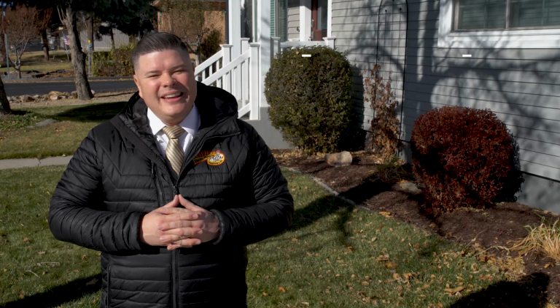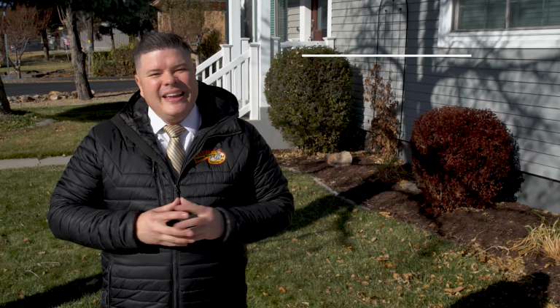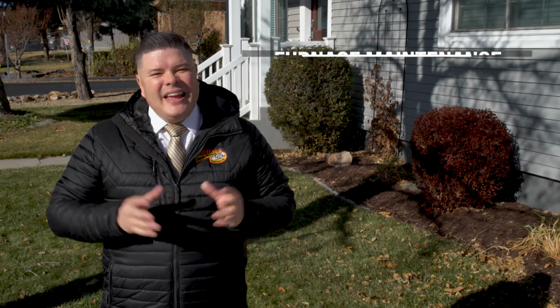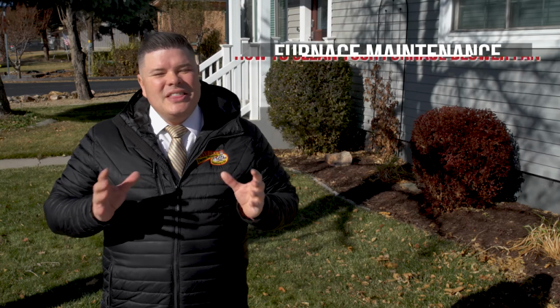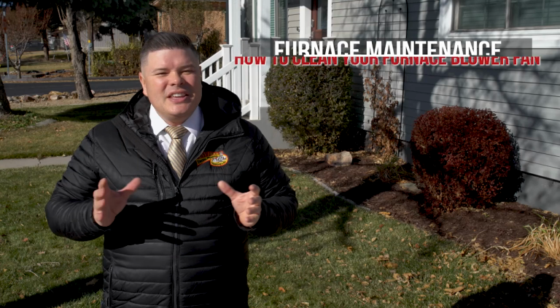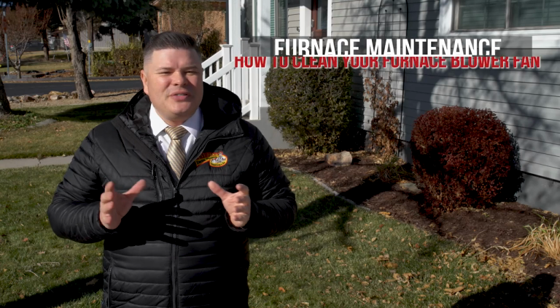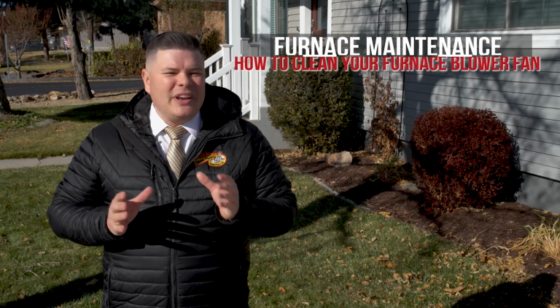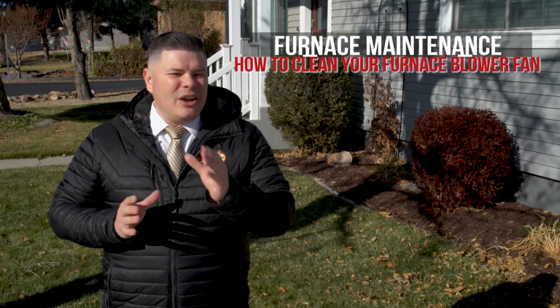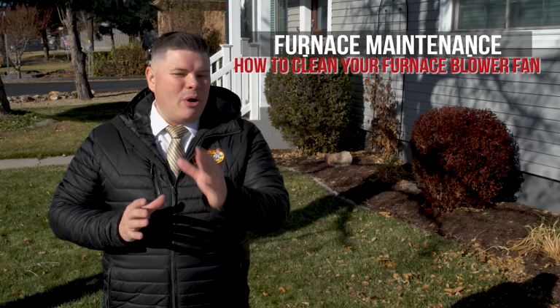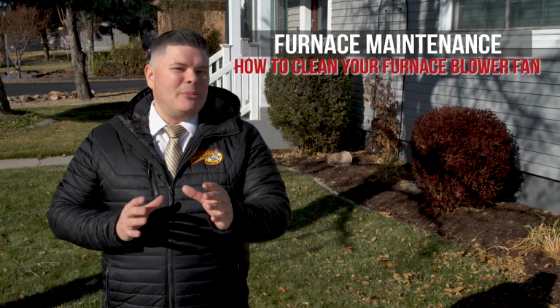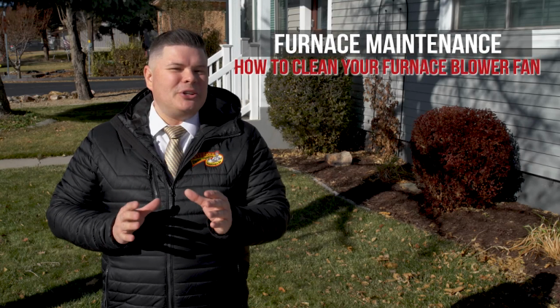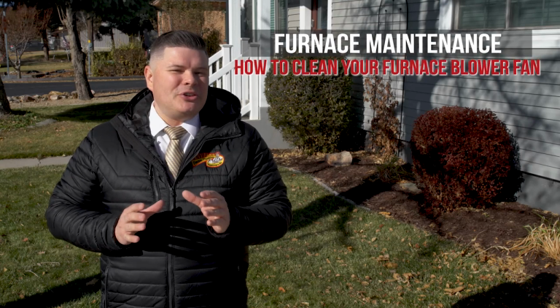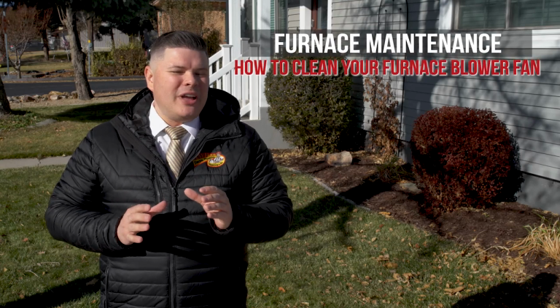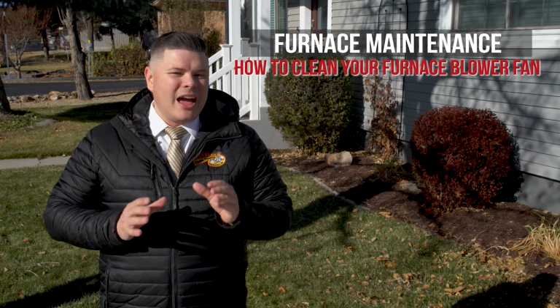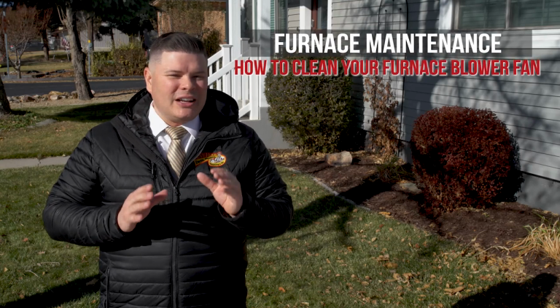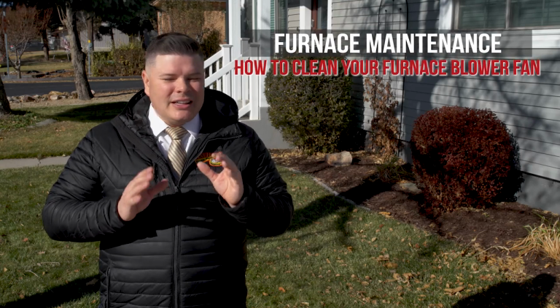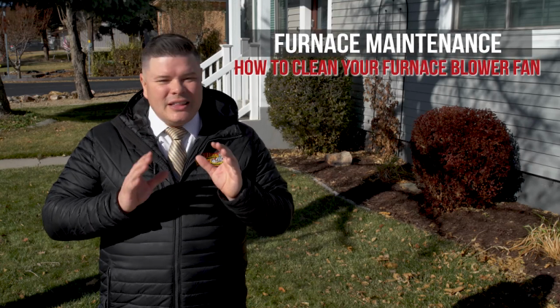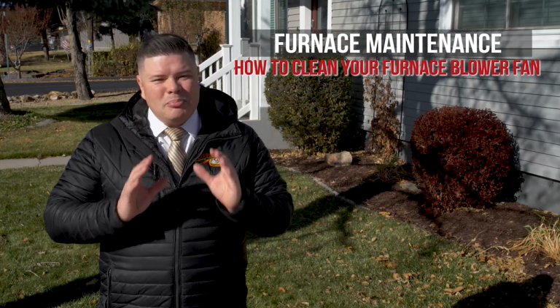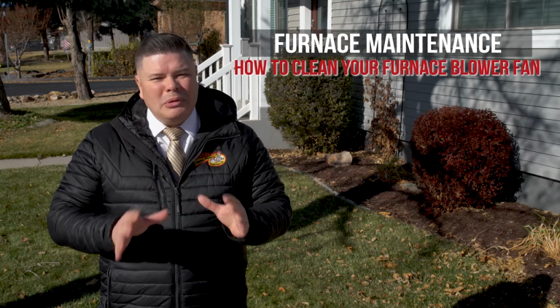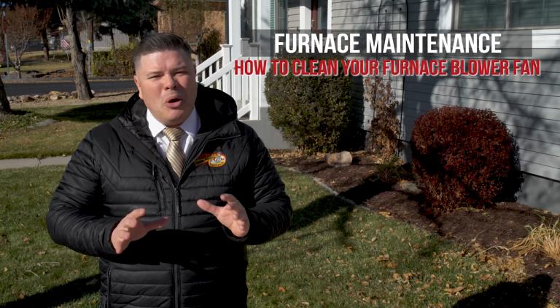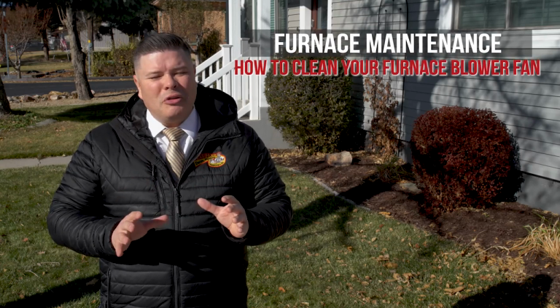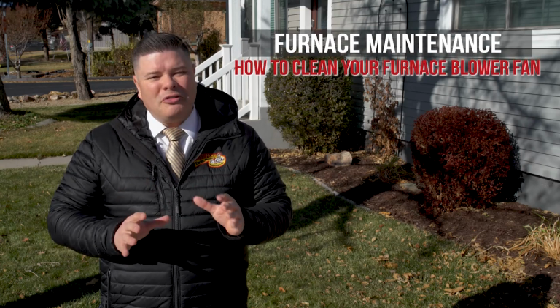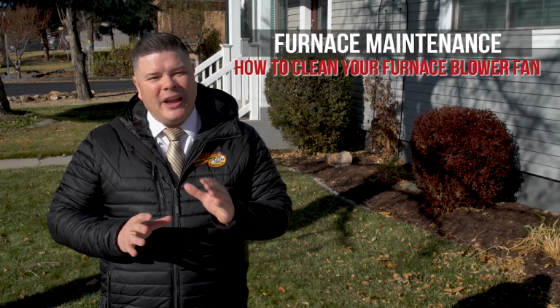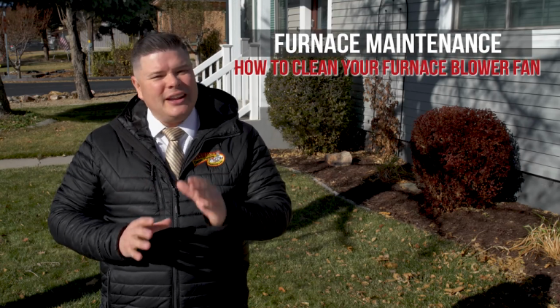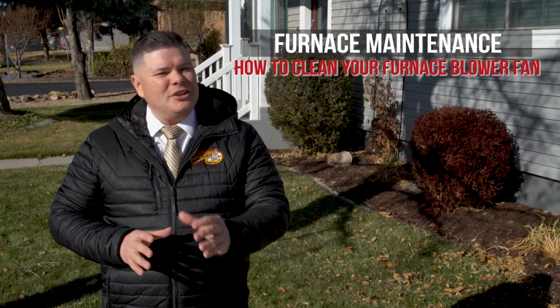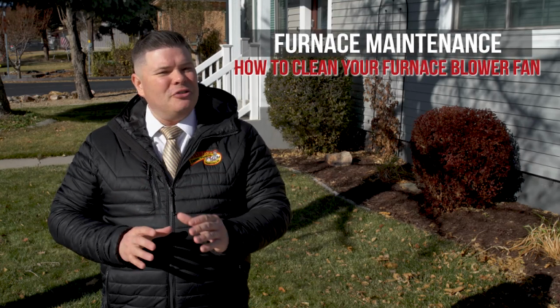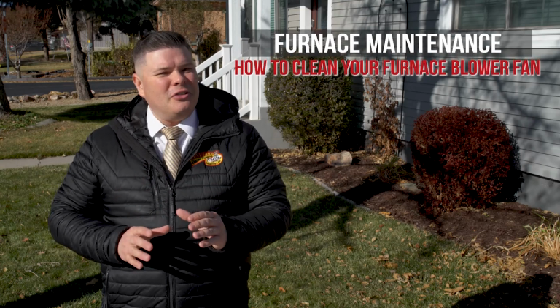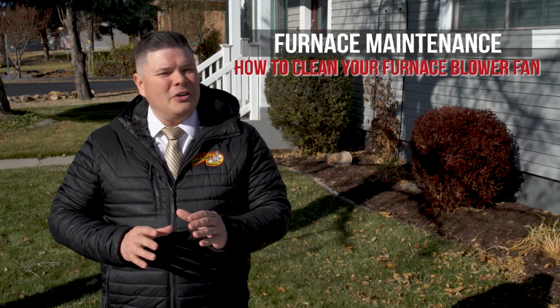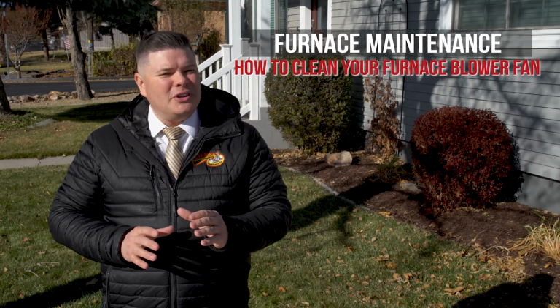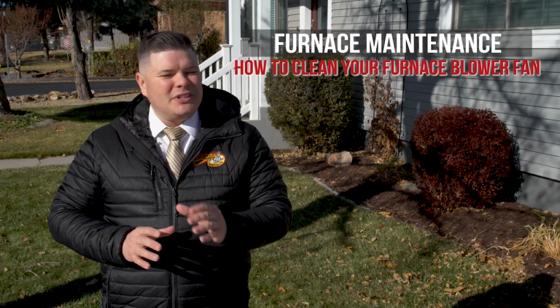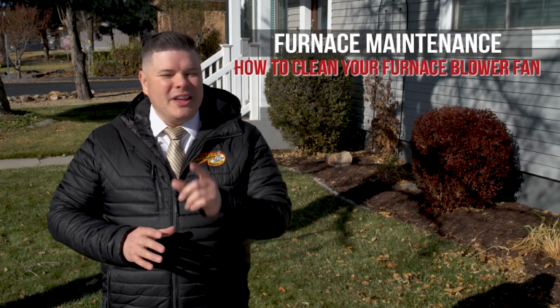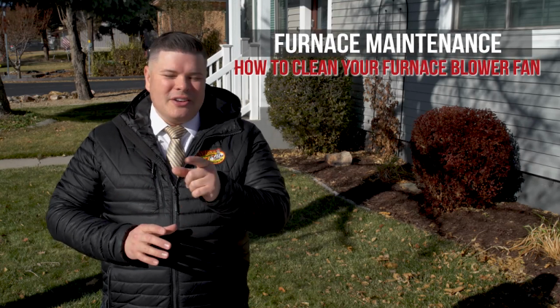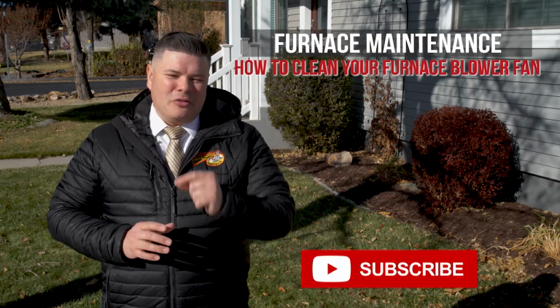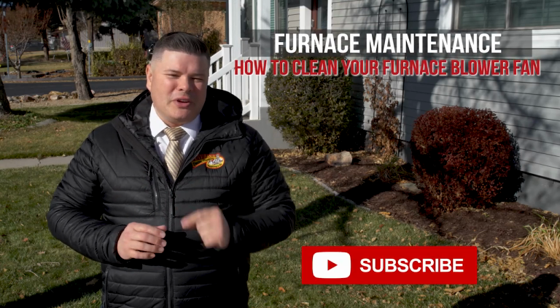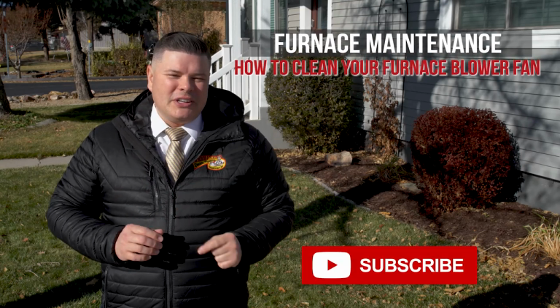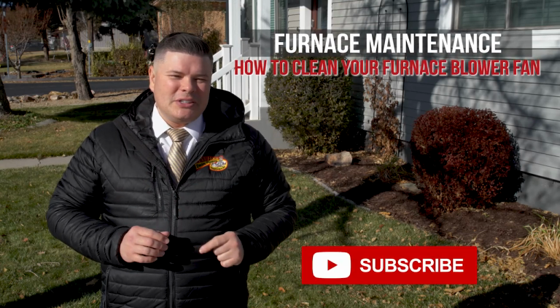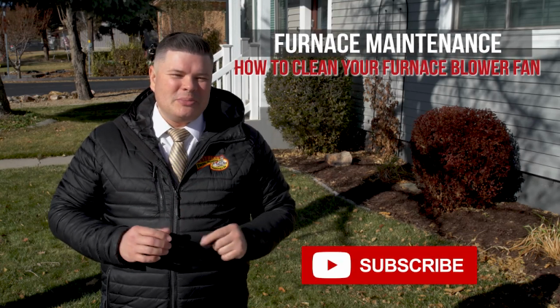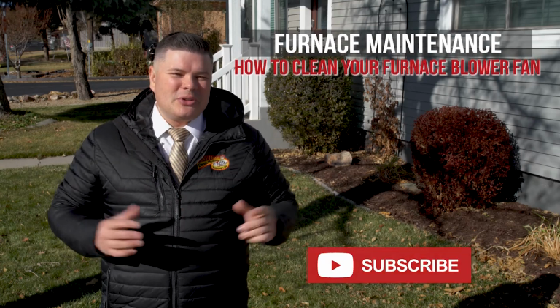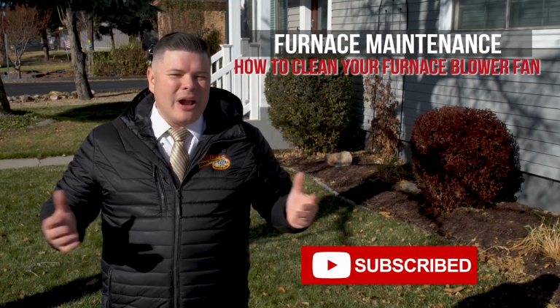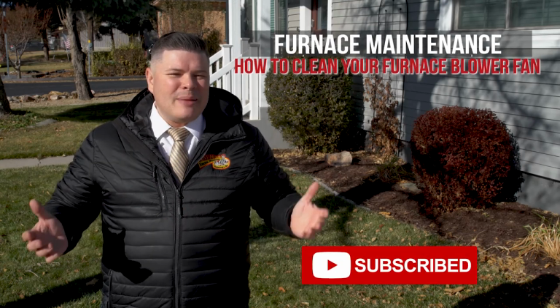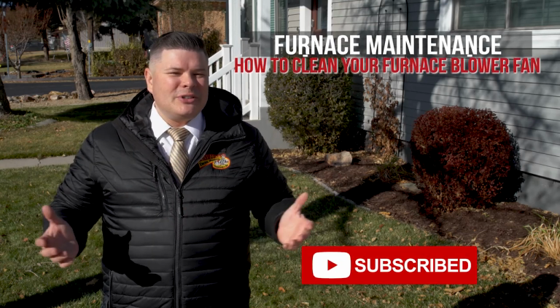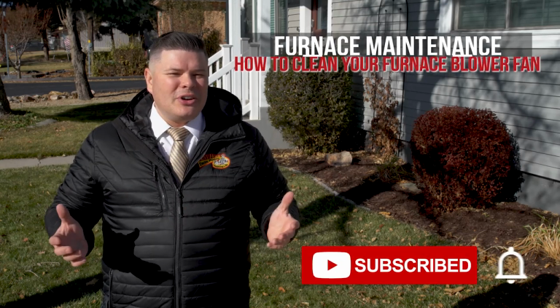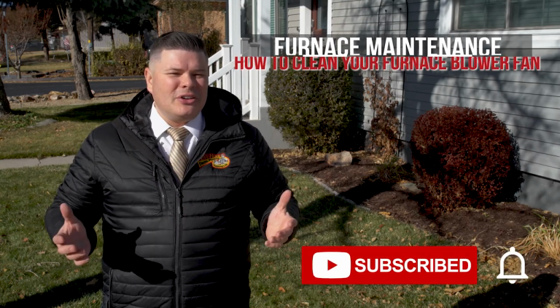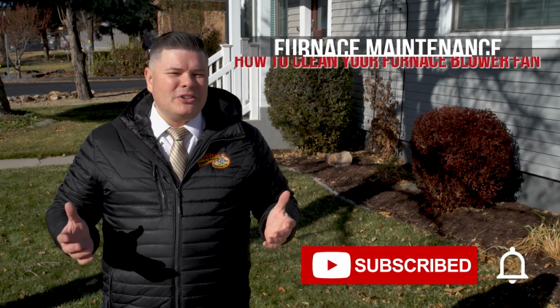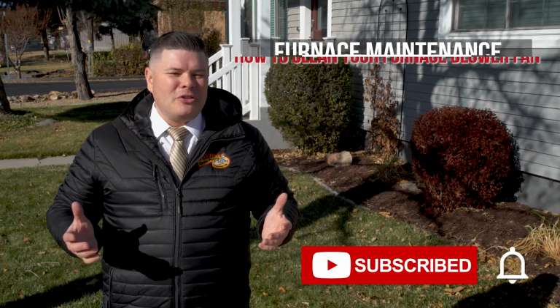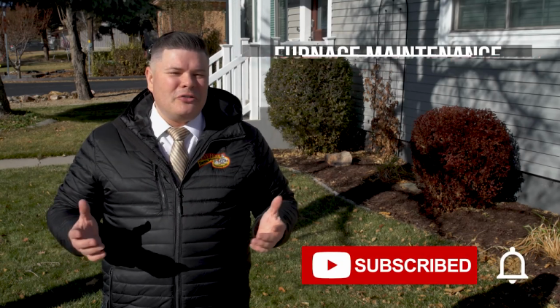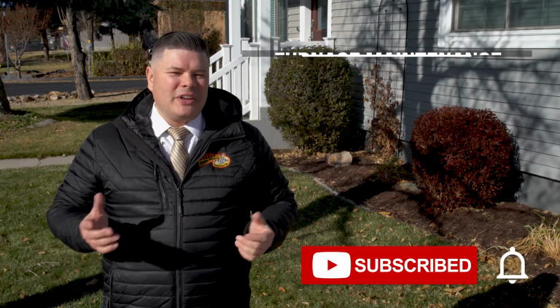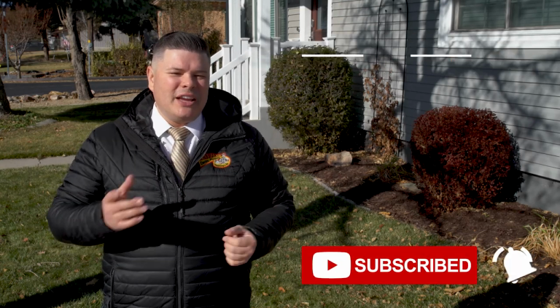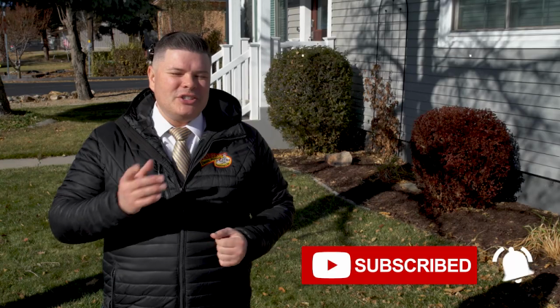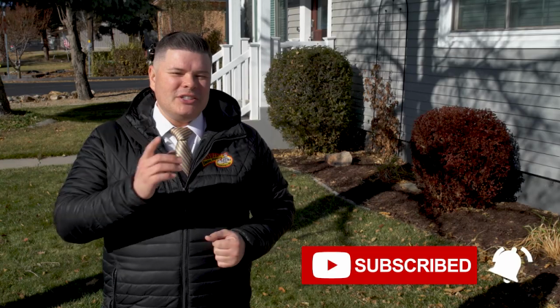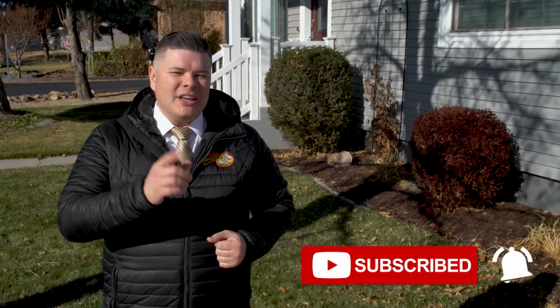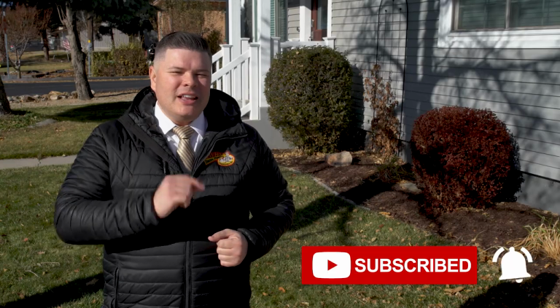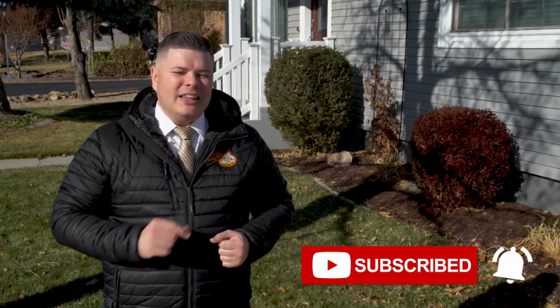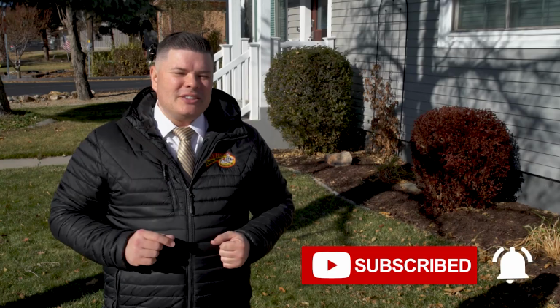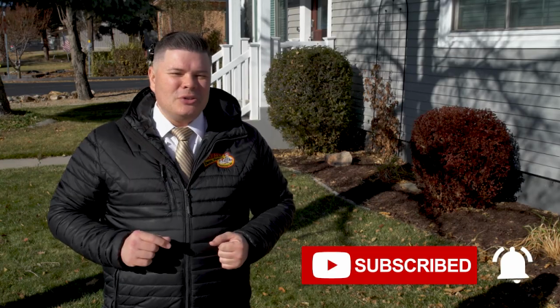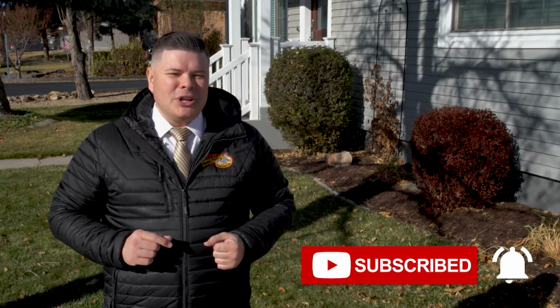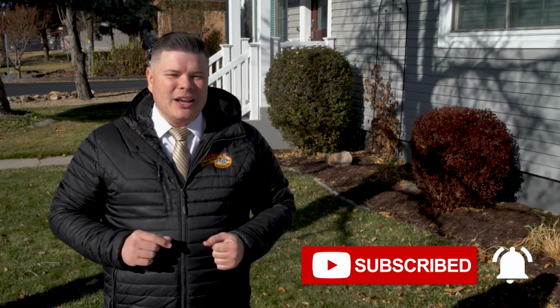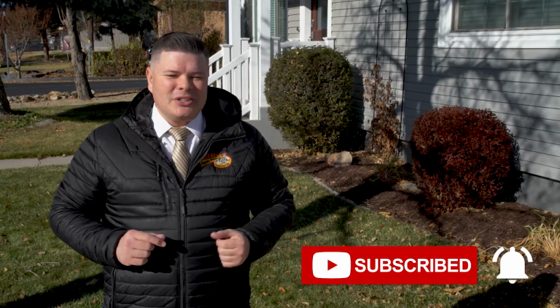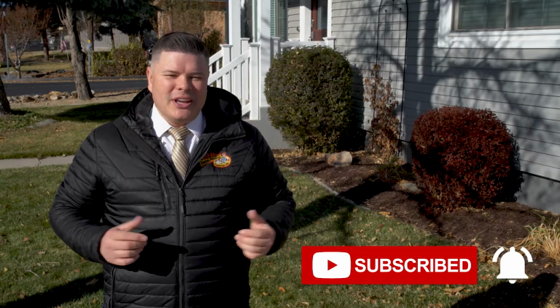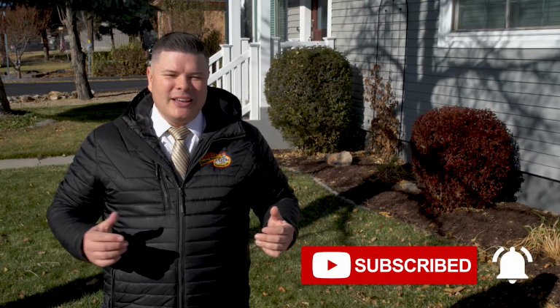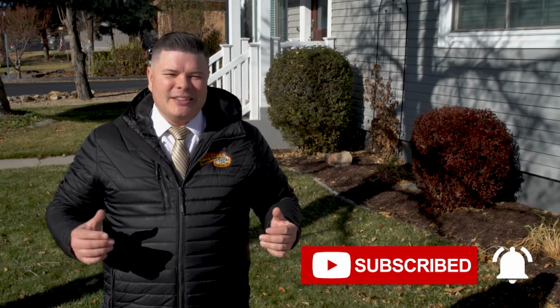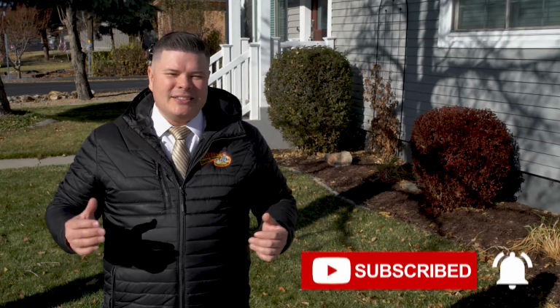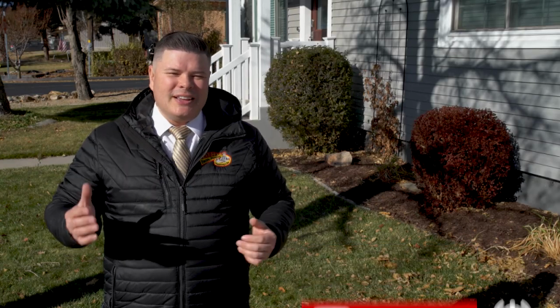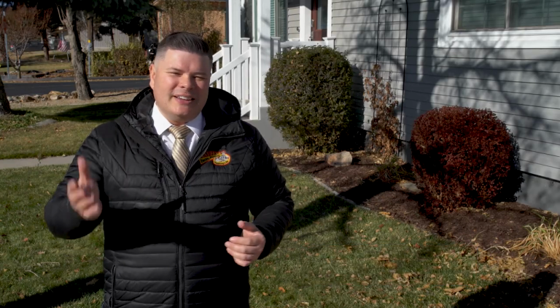In this video, I'm going to show you how to clean the blower fan in your furnace. Don't forget to subscribe and turn on notifications. Let's go change and get this done.